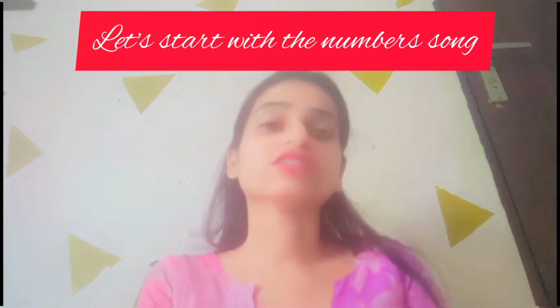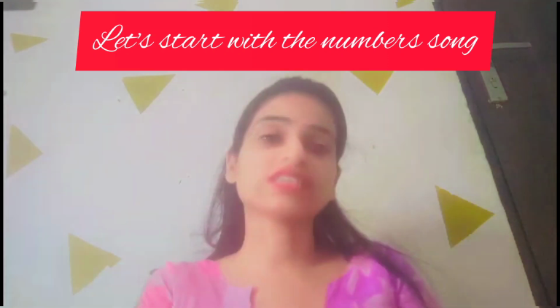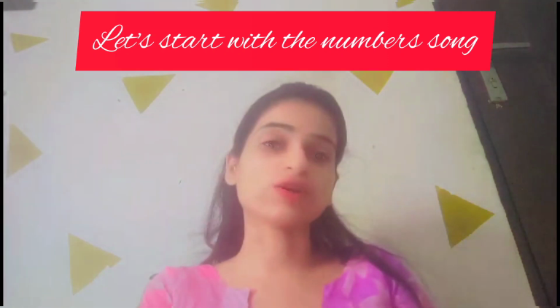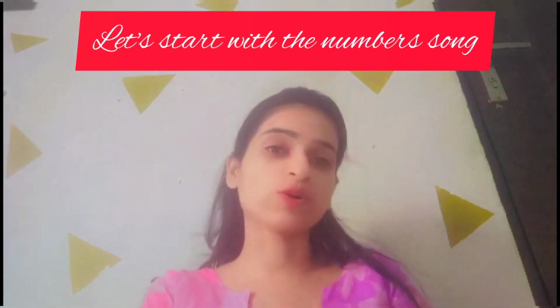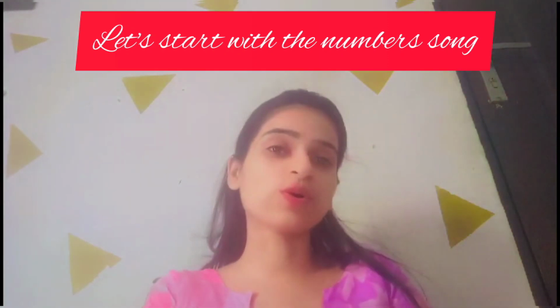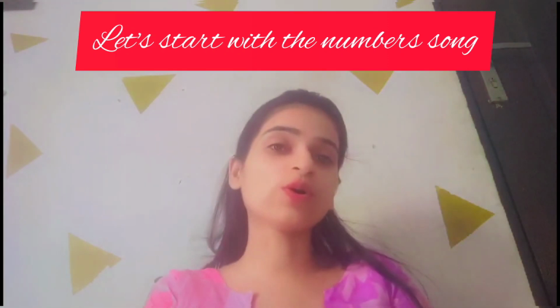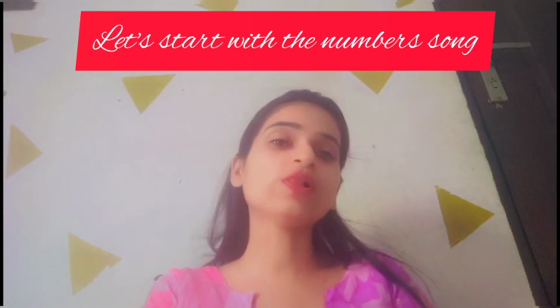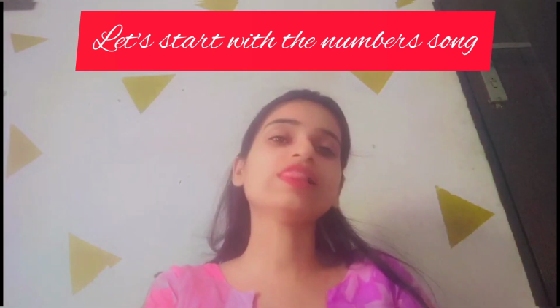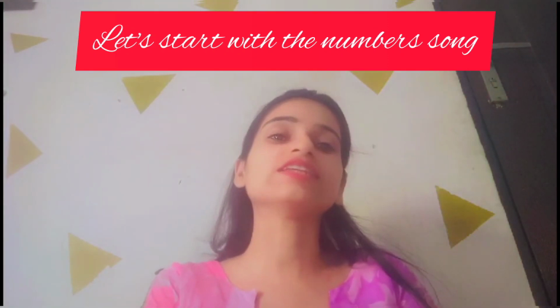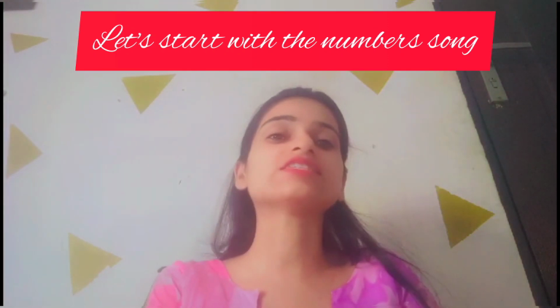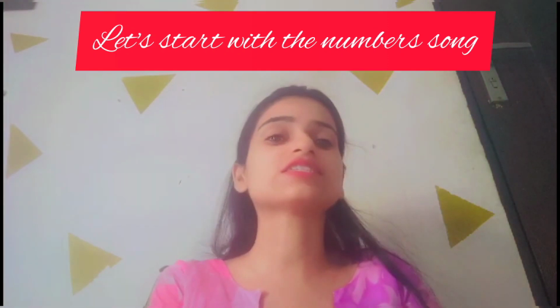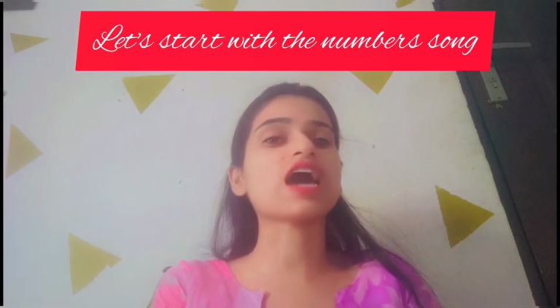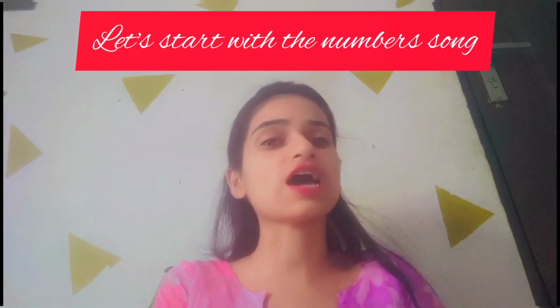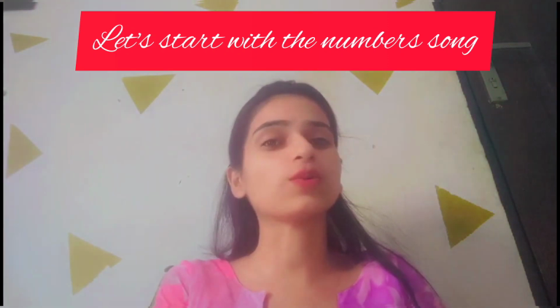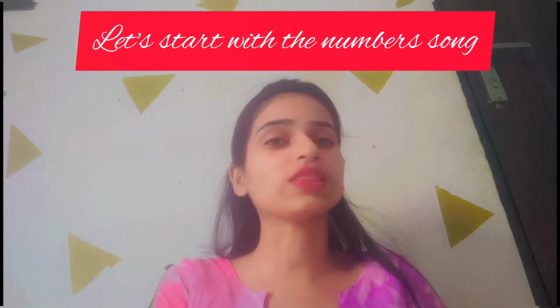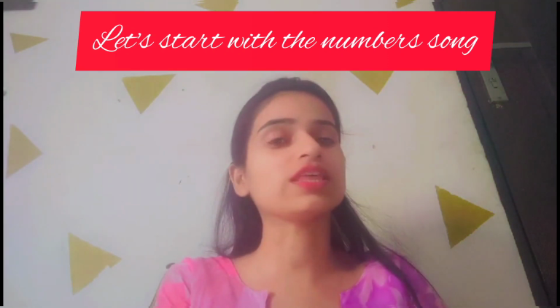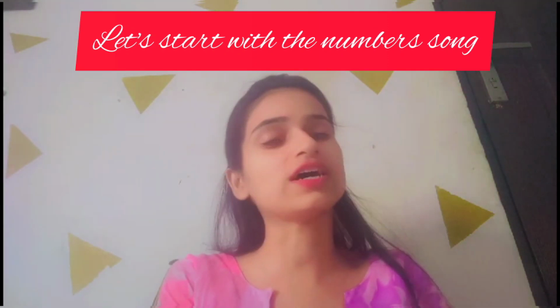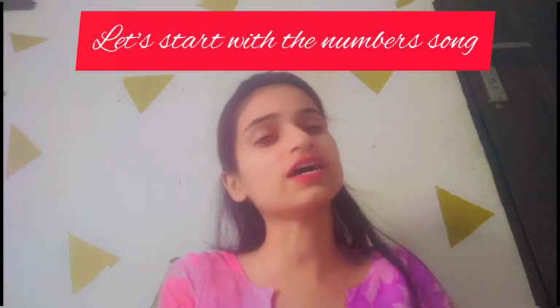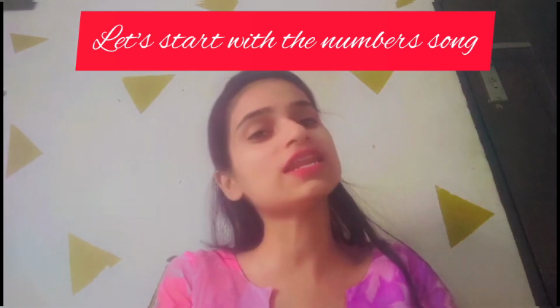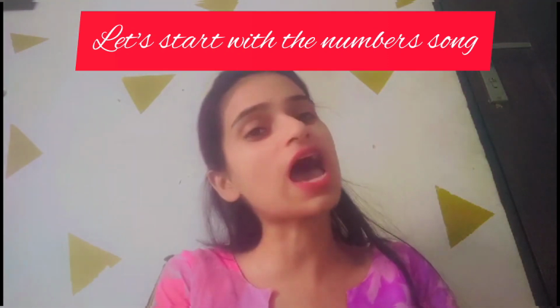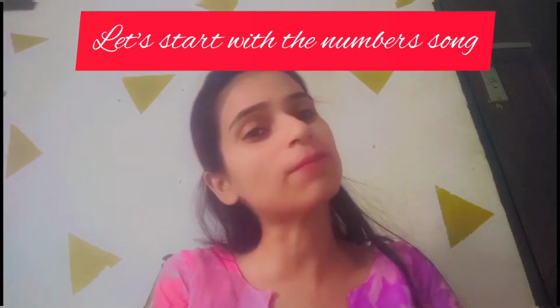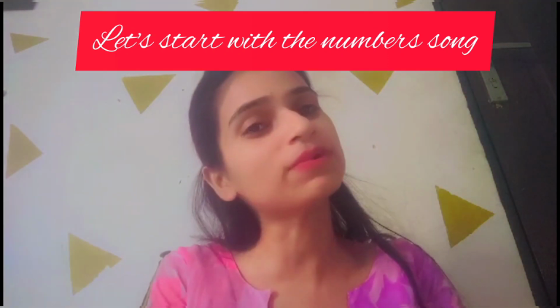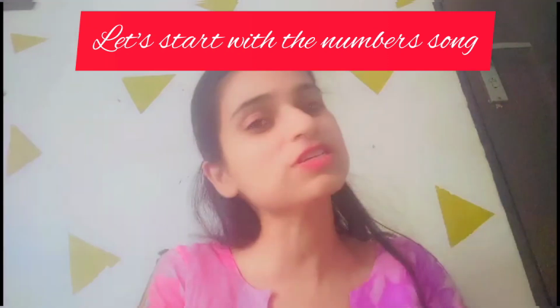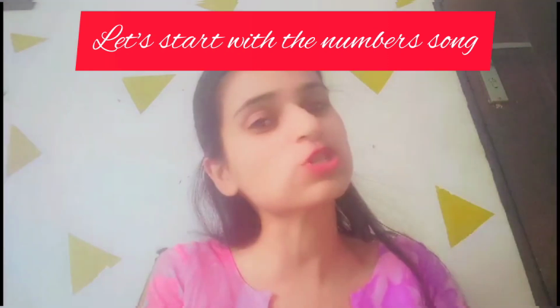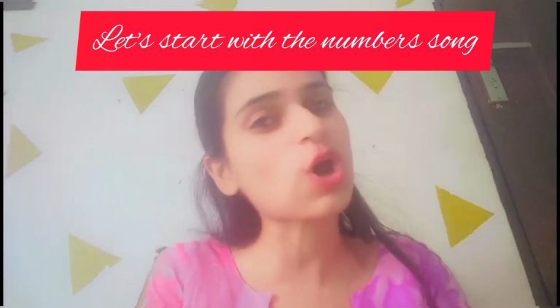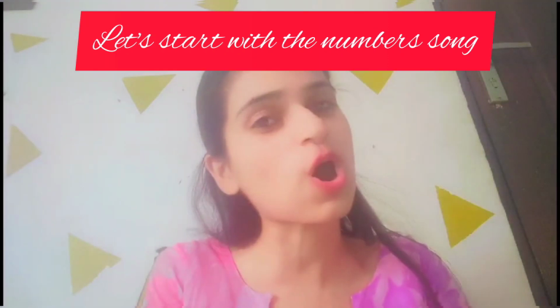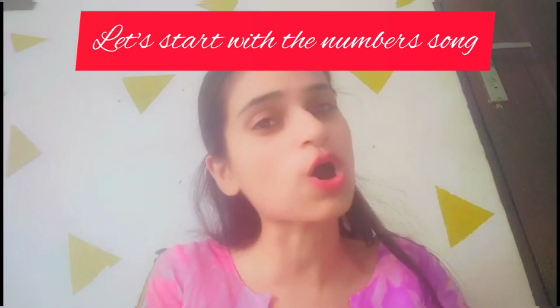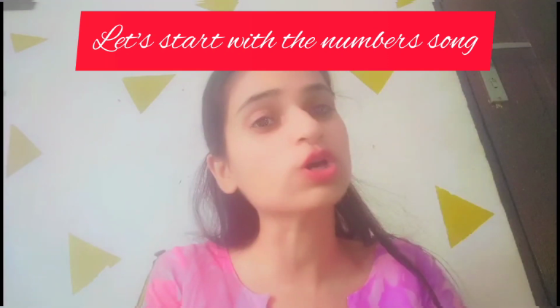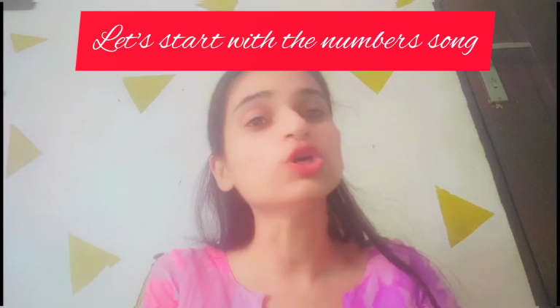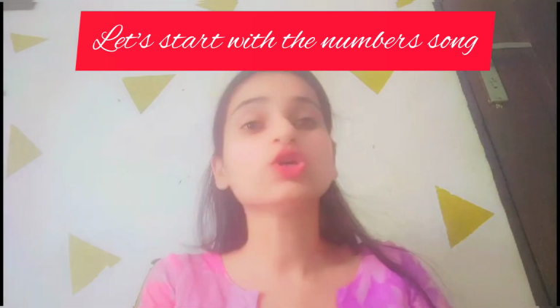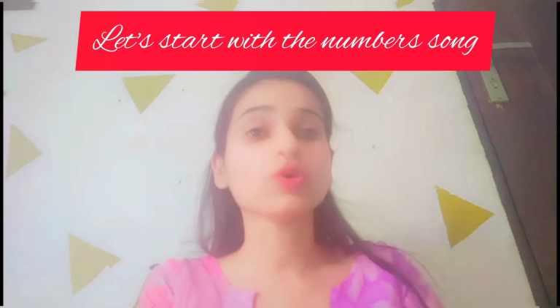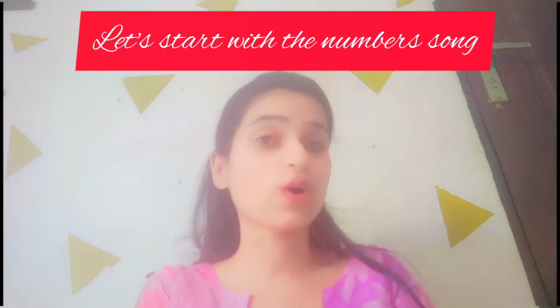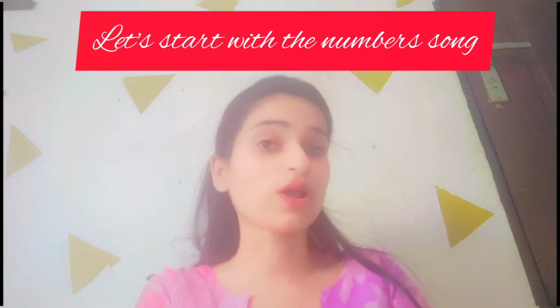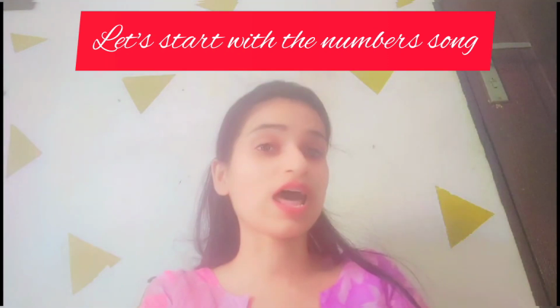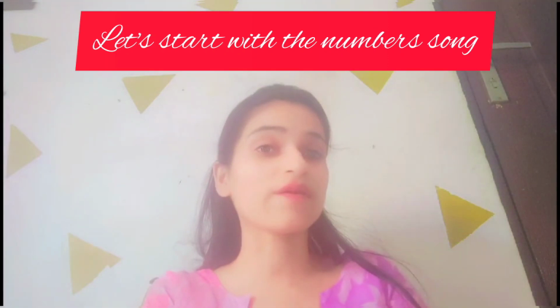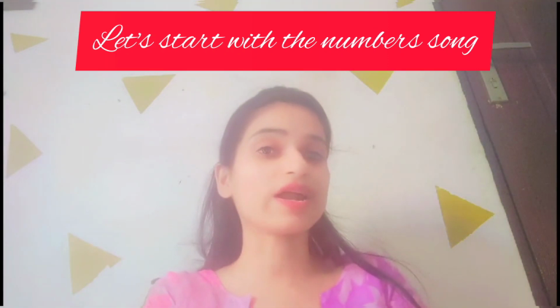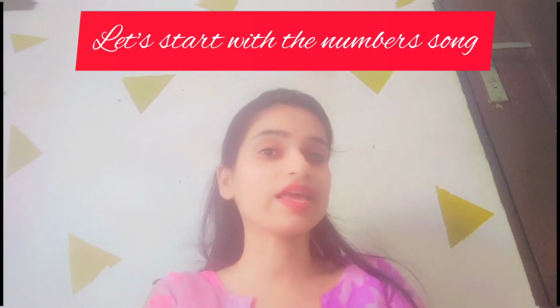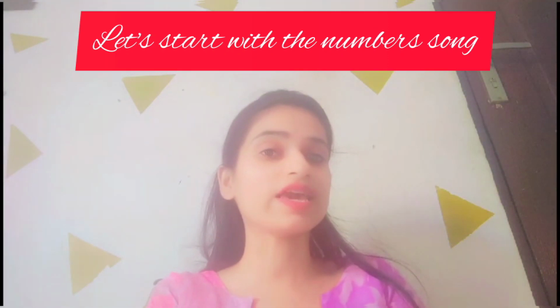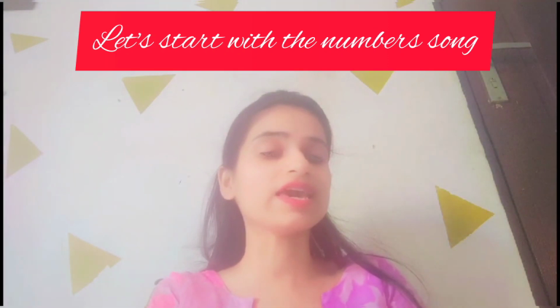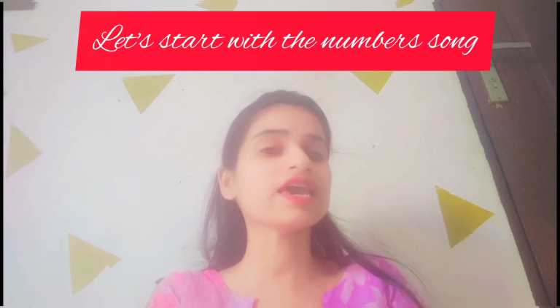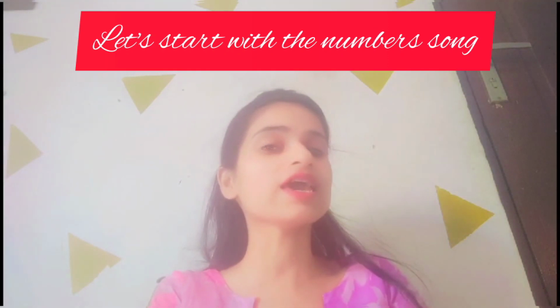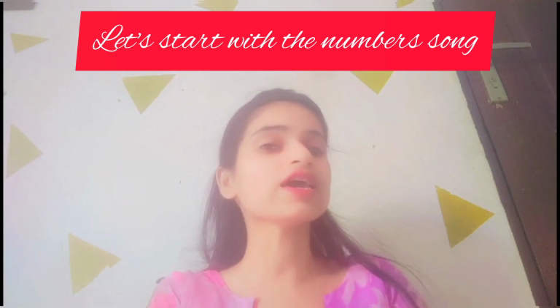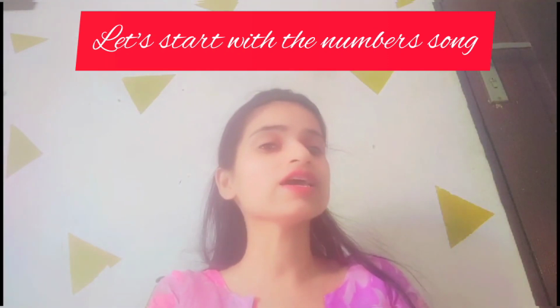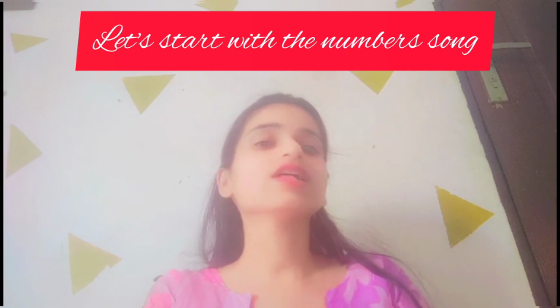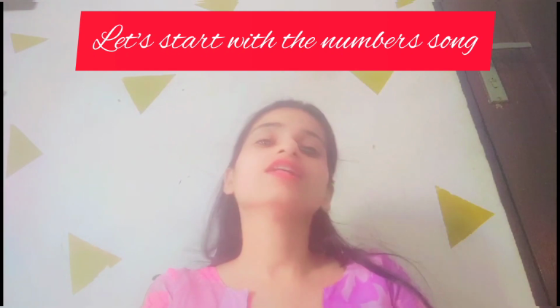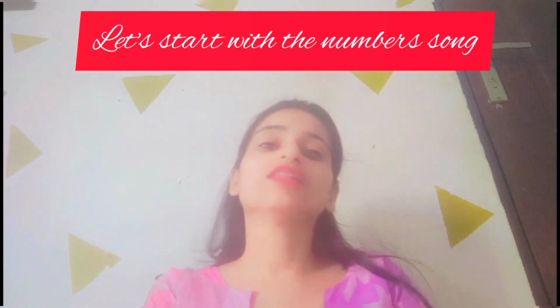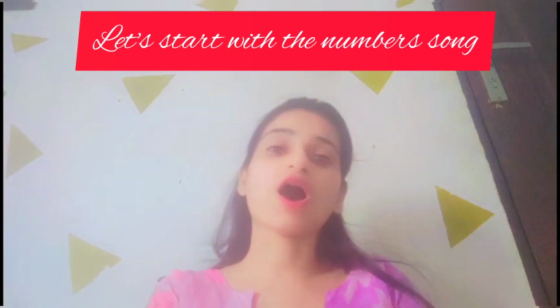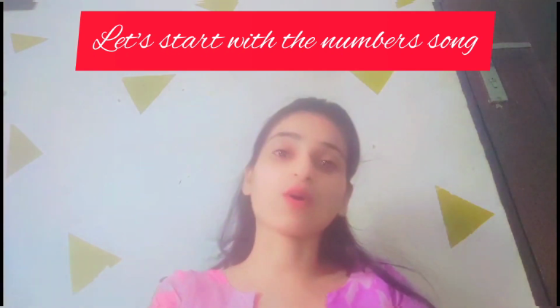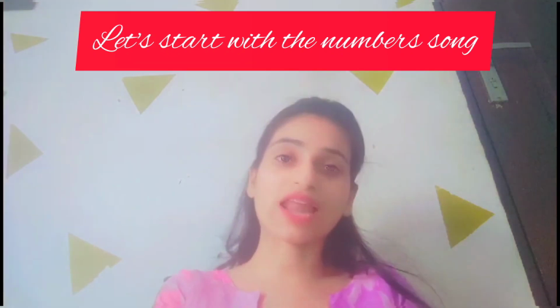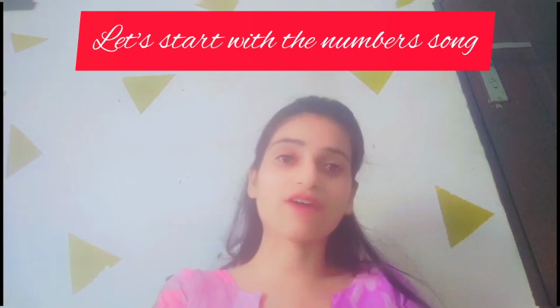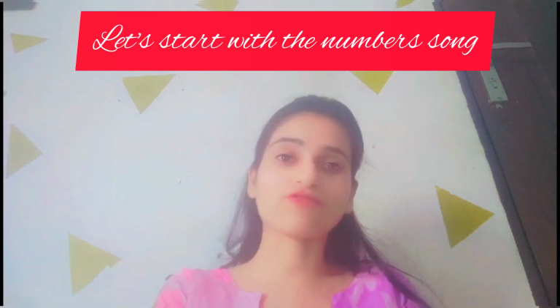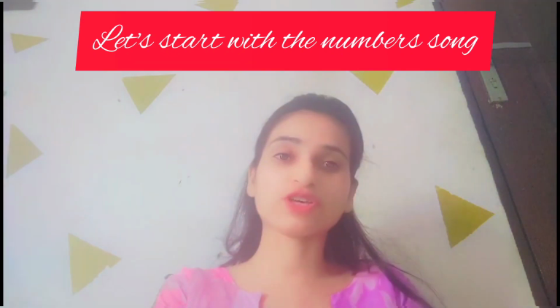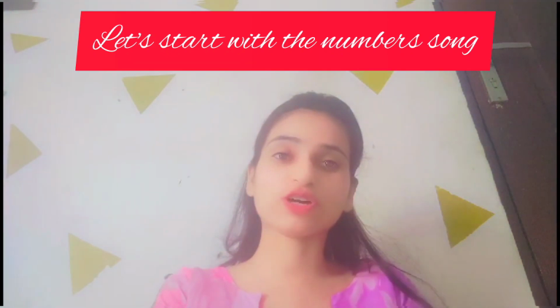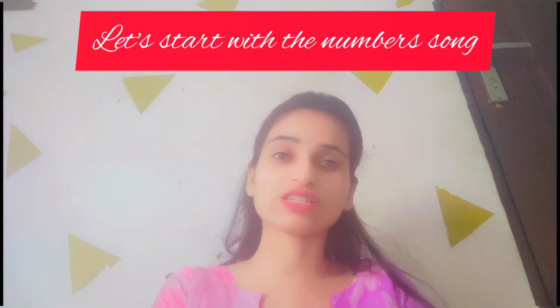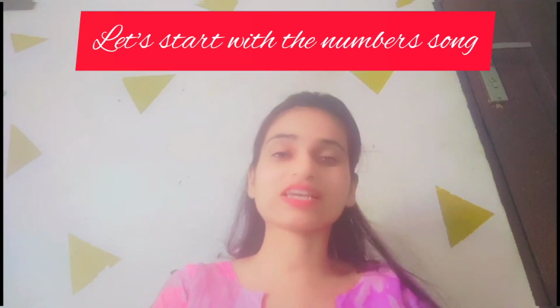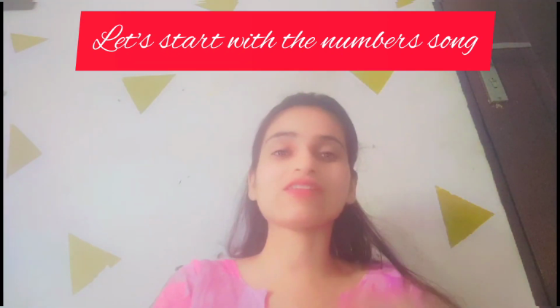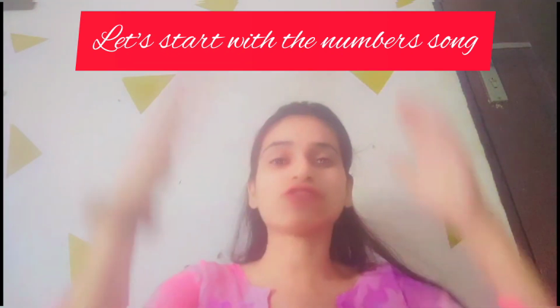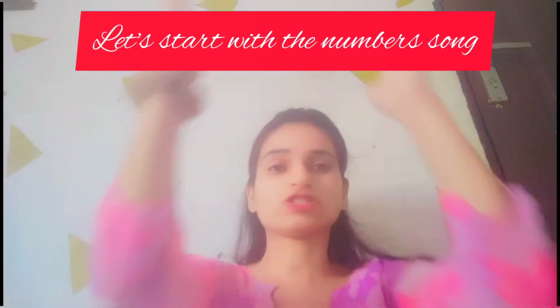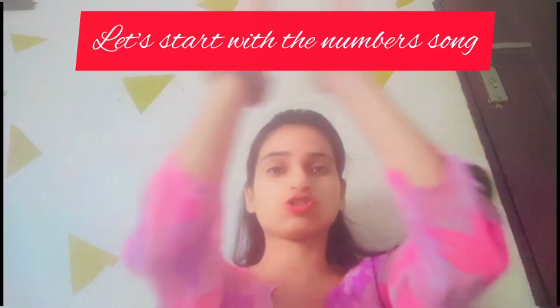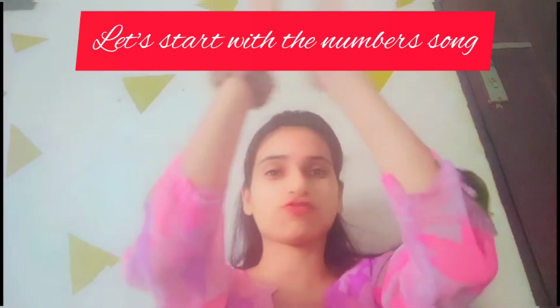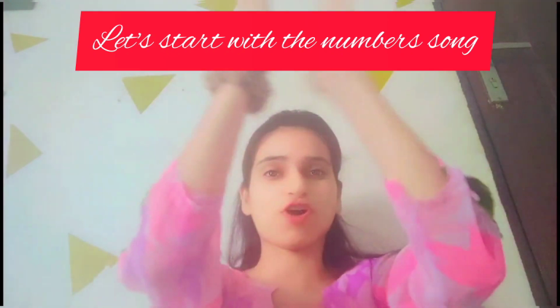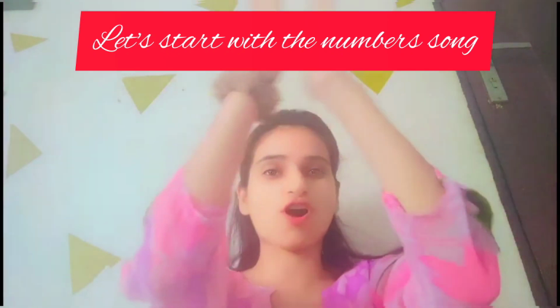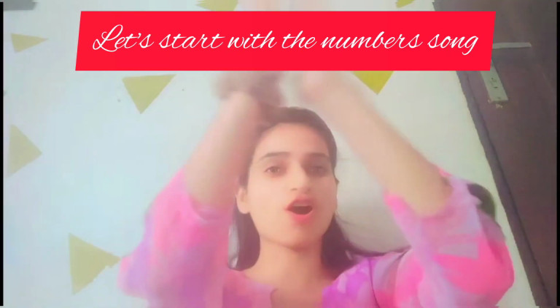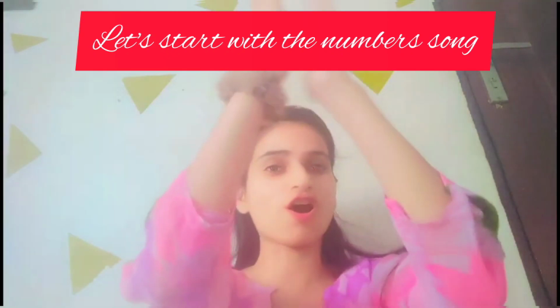So, let's start with the numbers song. You all are ready? Now, clap for yourself first of all.